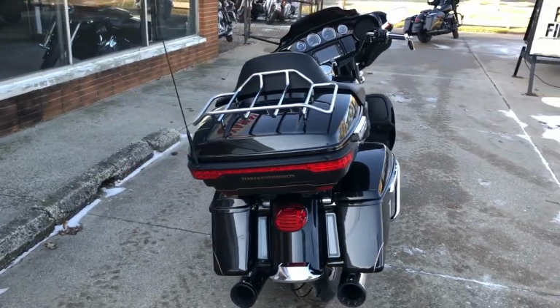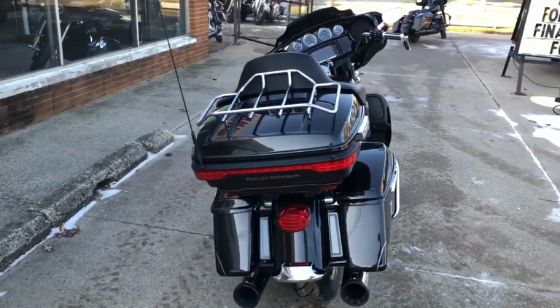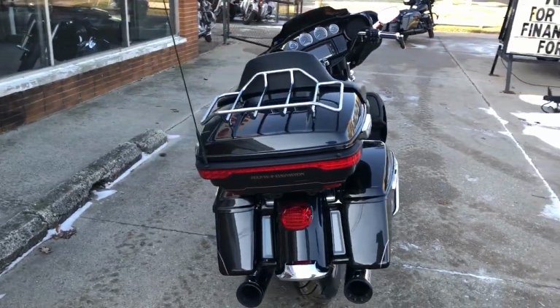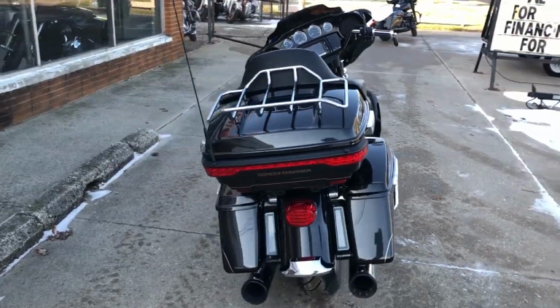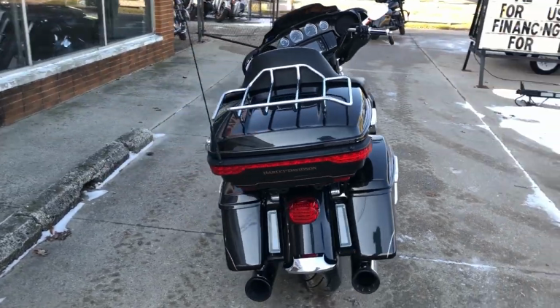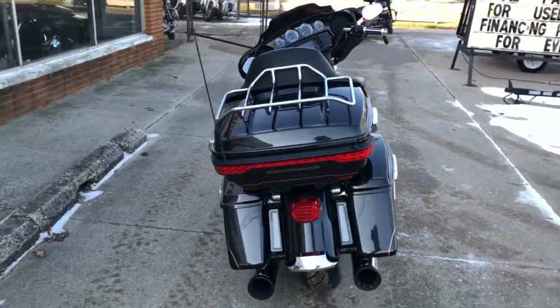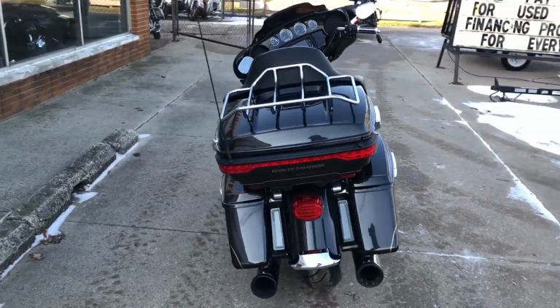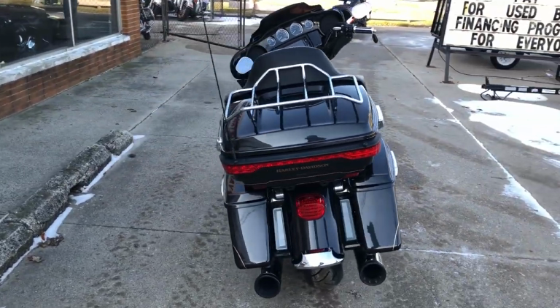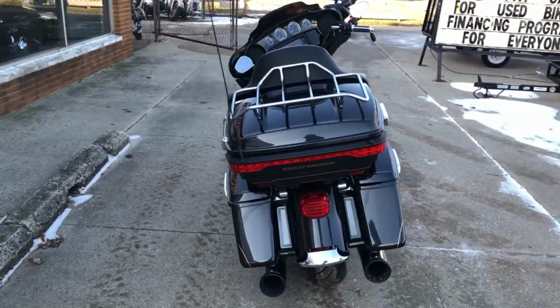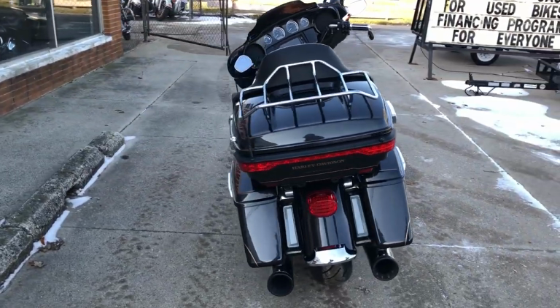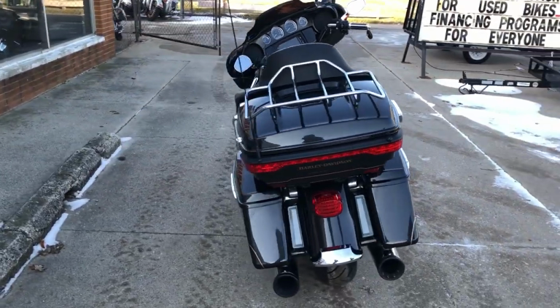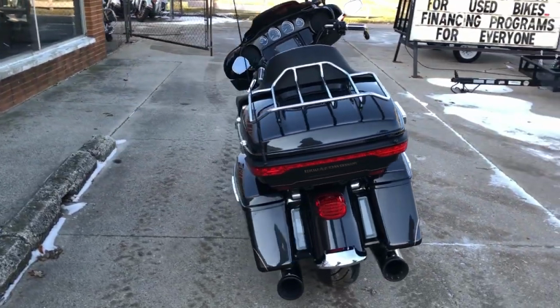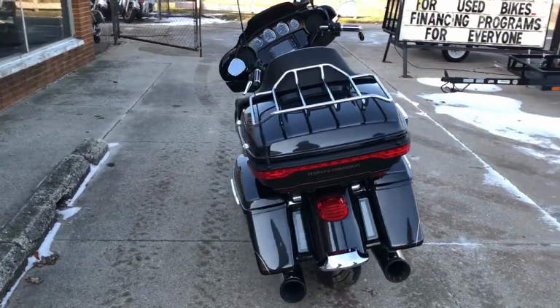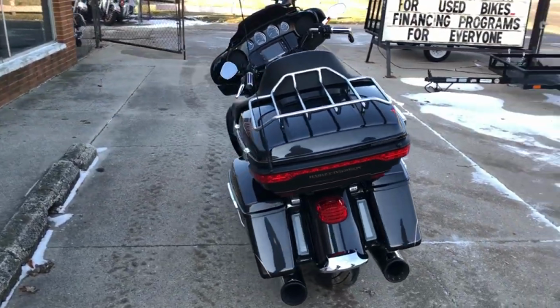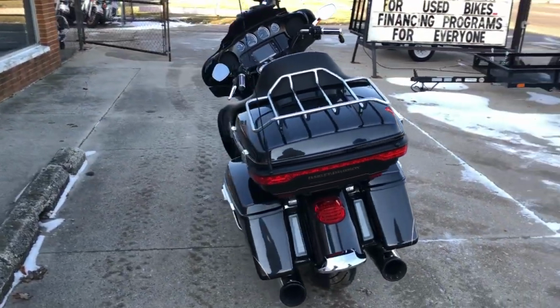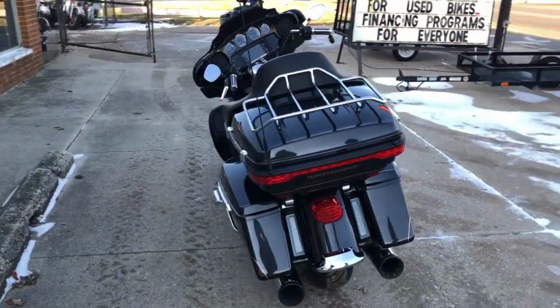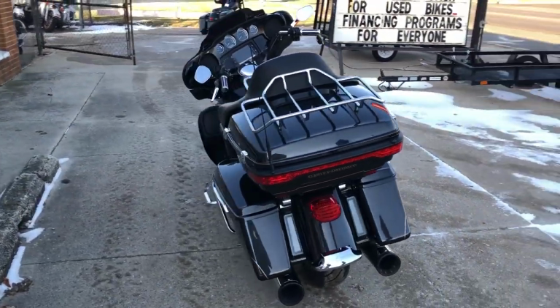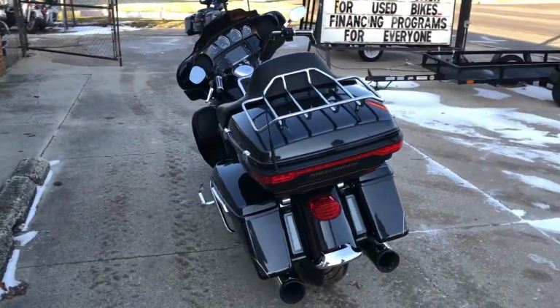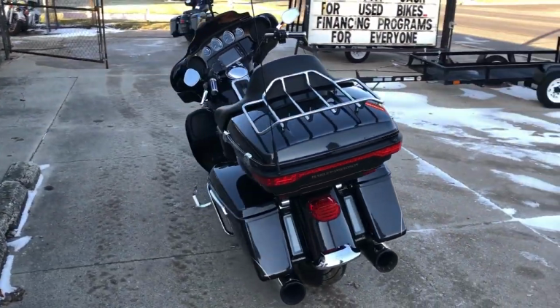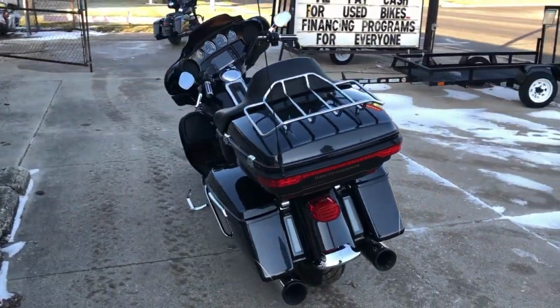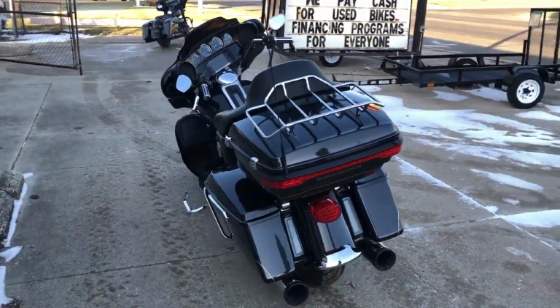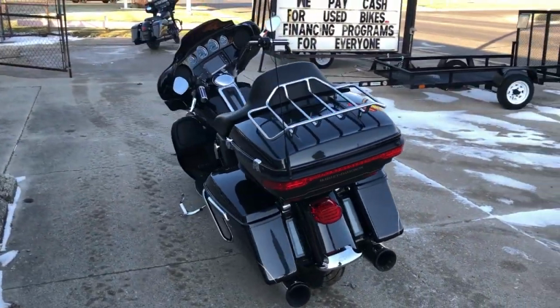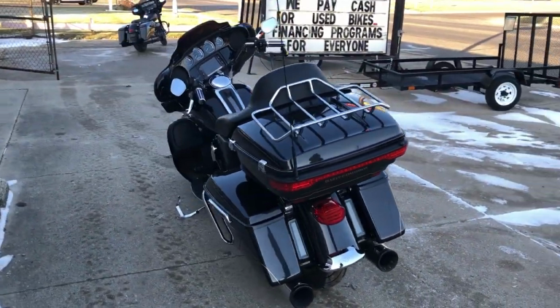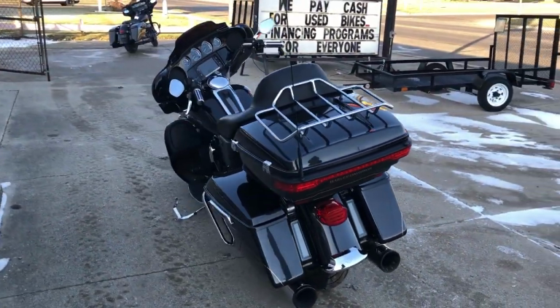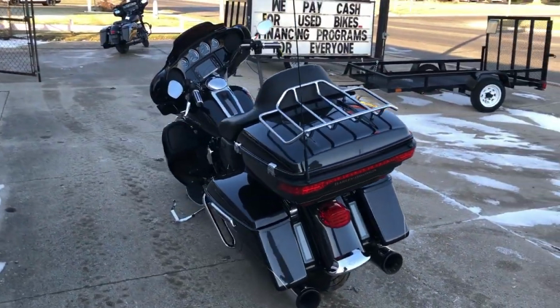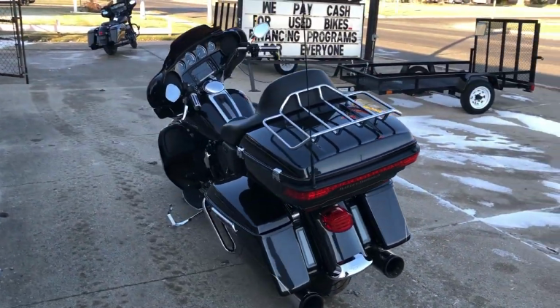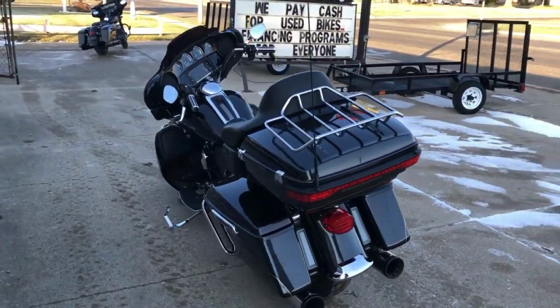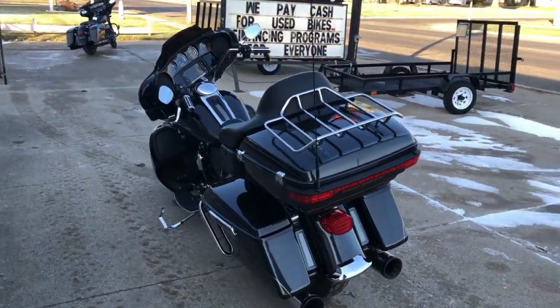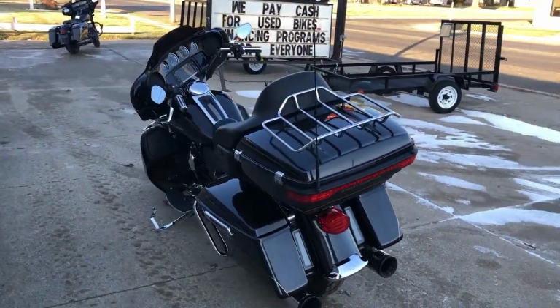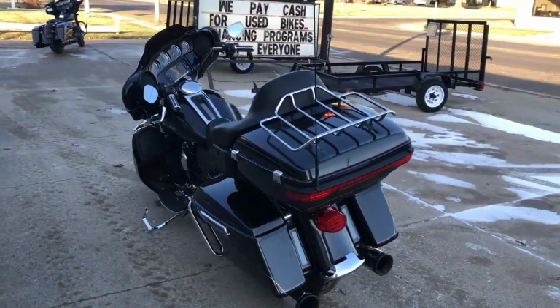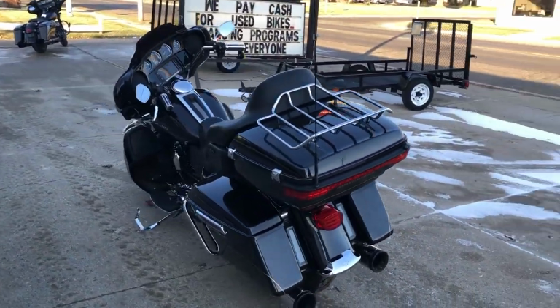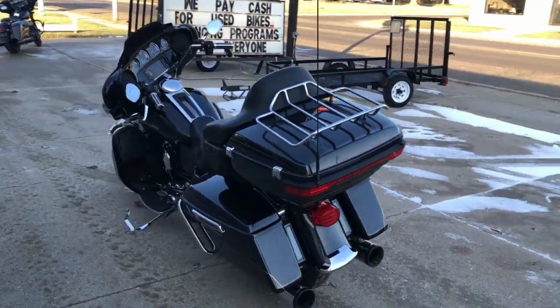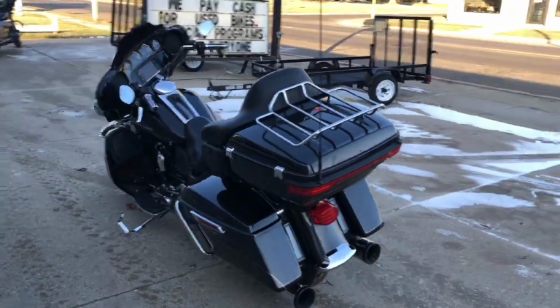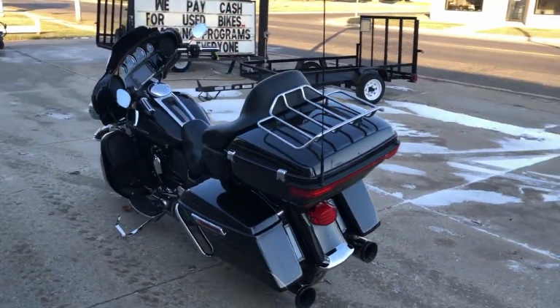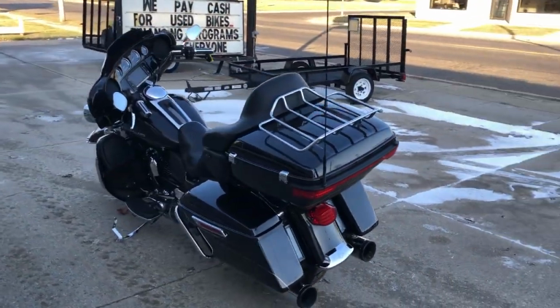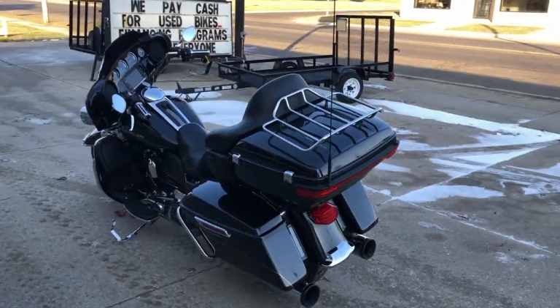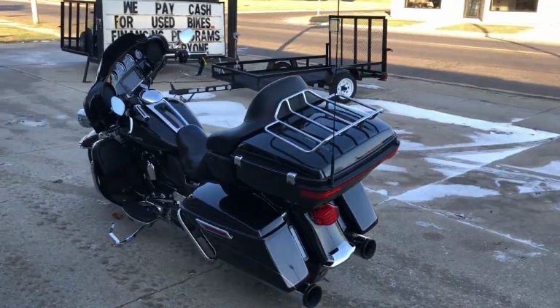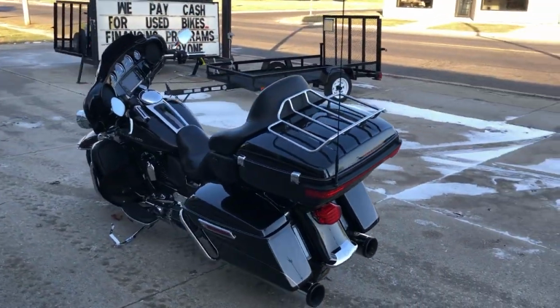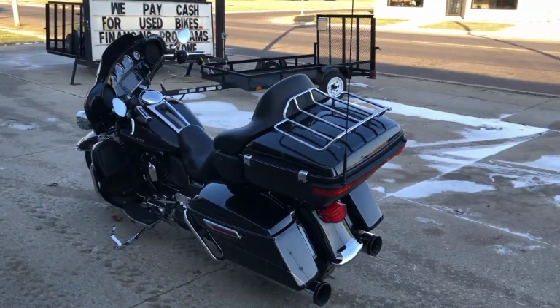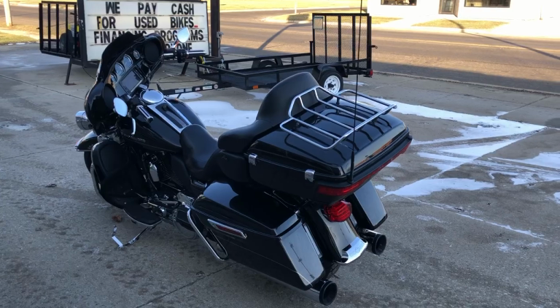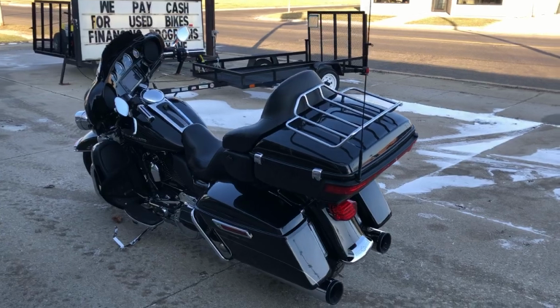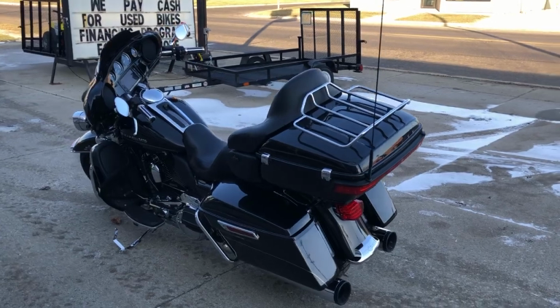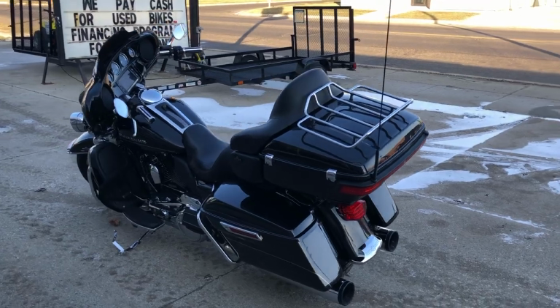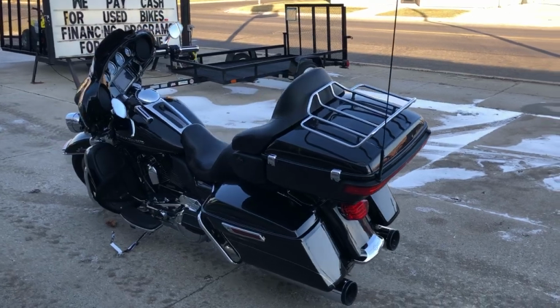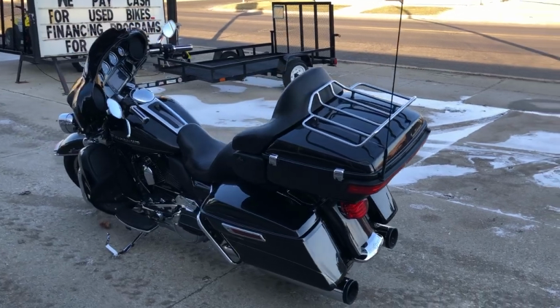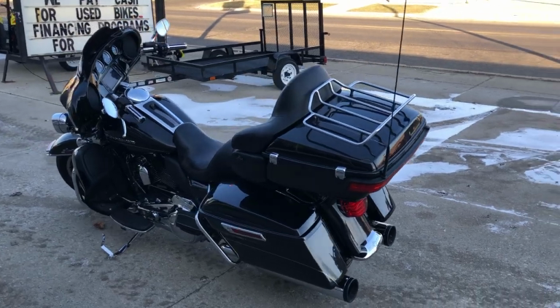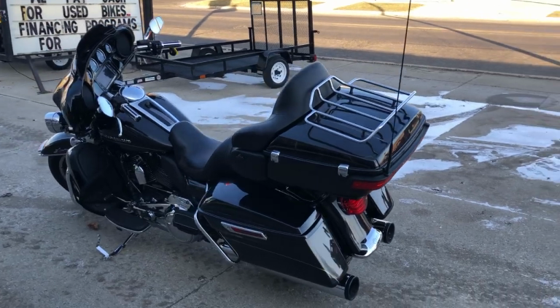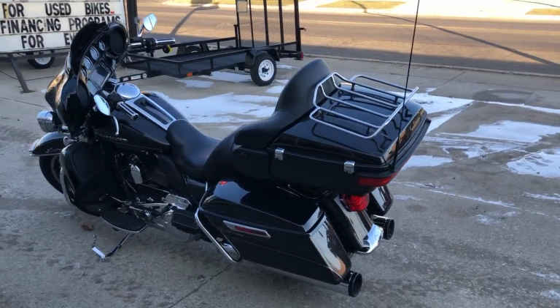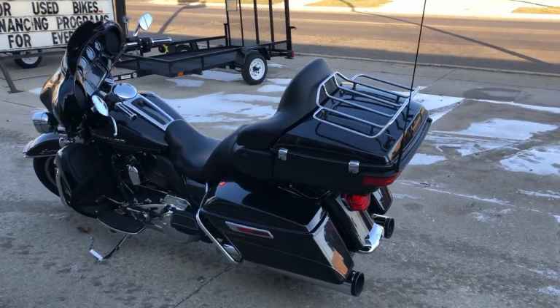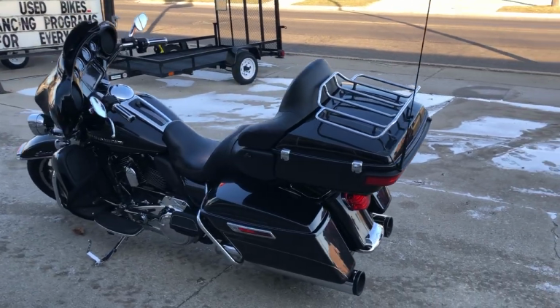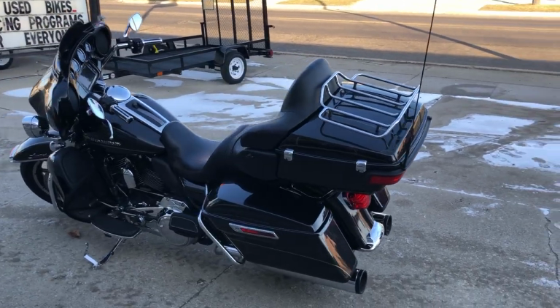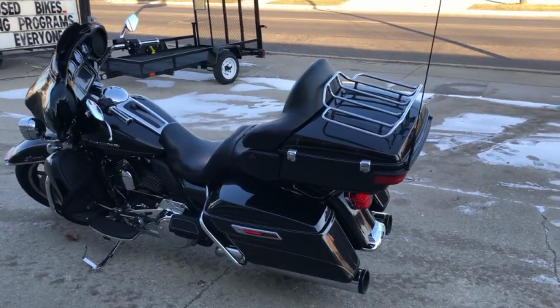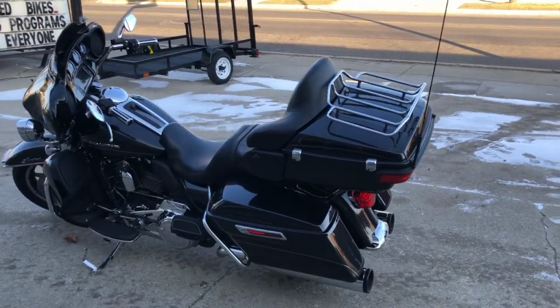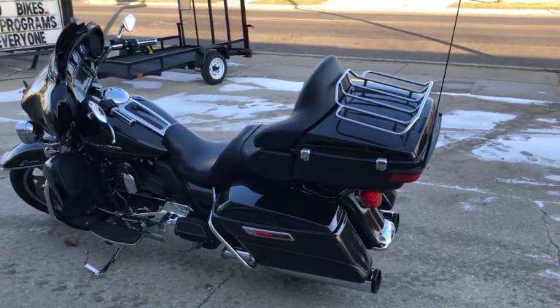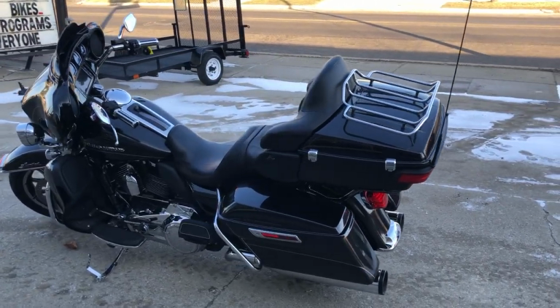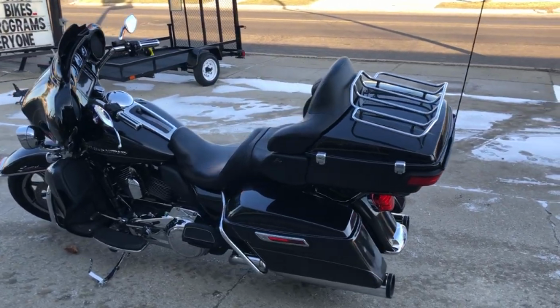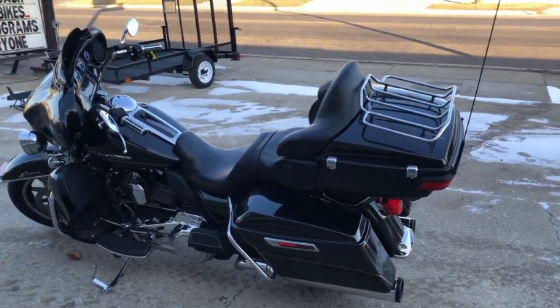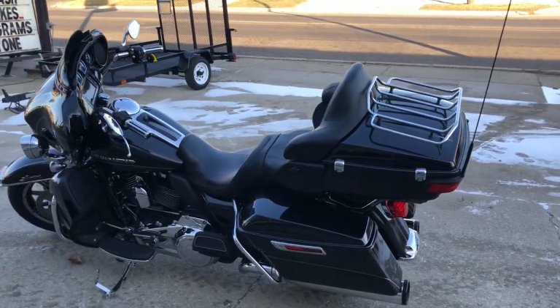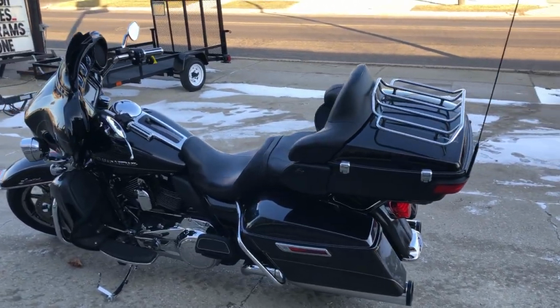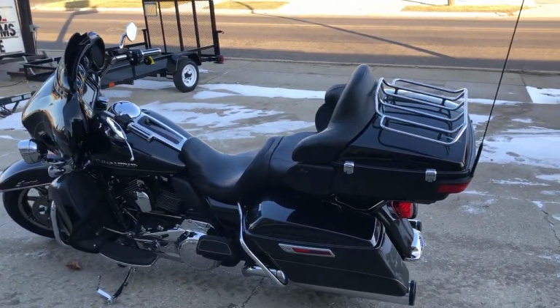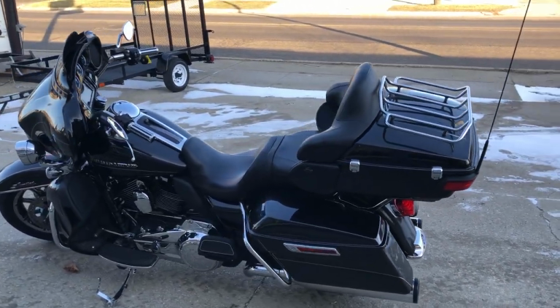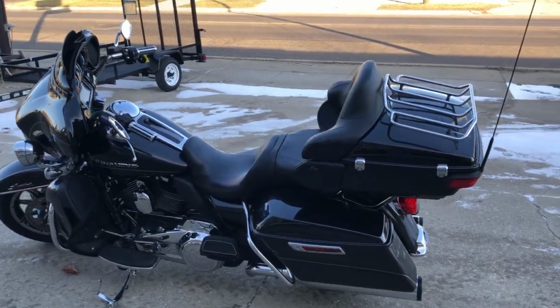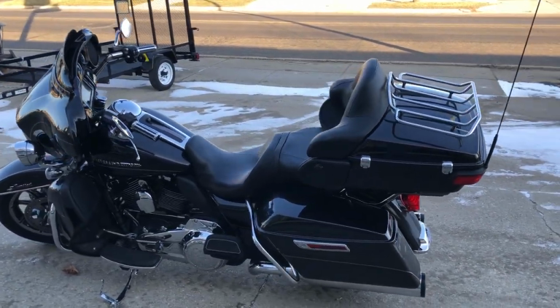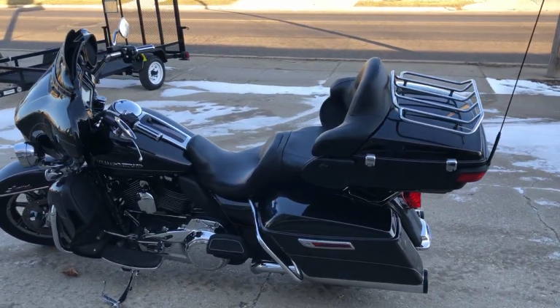This one is clean. It's got the oversized LED screen with navigation and the dual RC exhaust that sounds great.